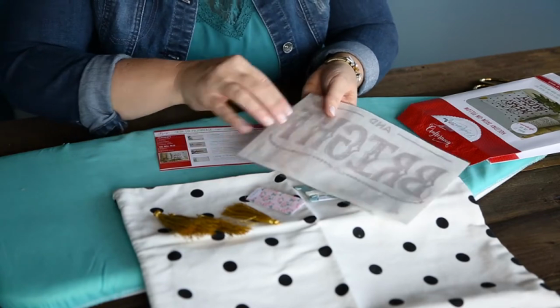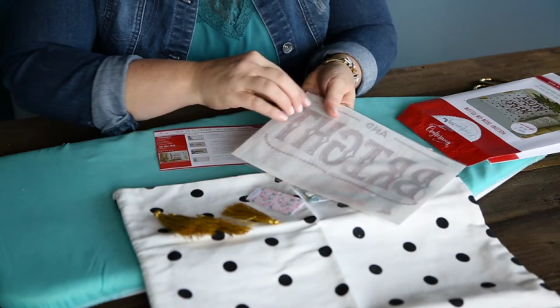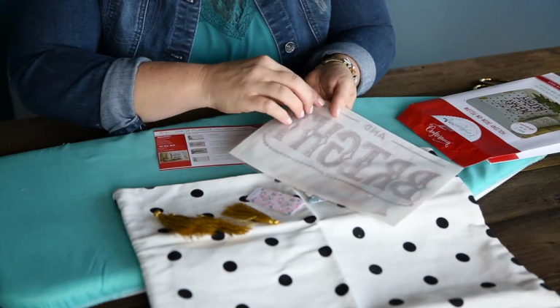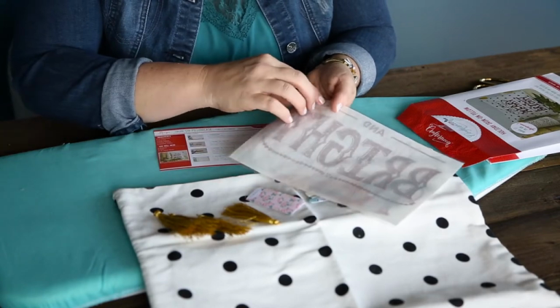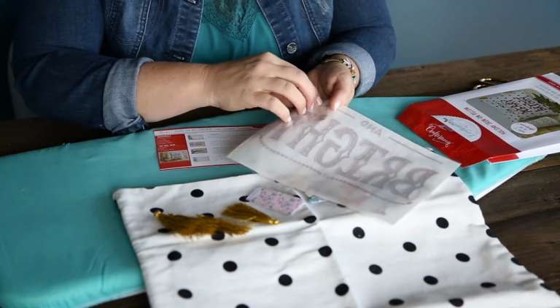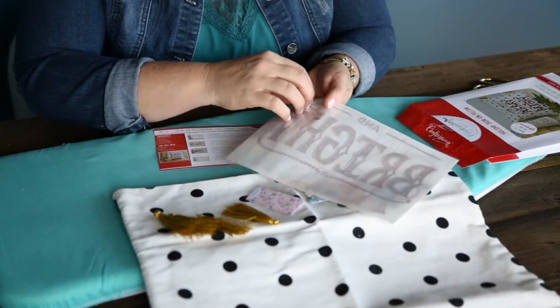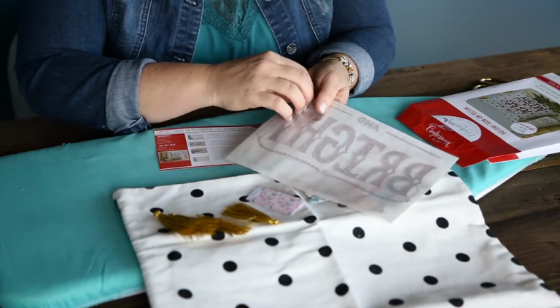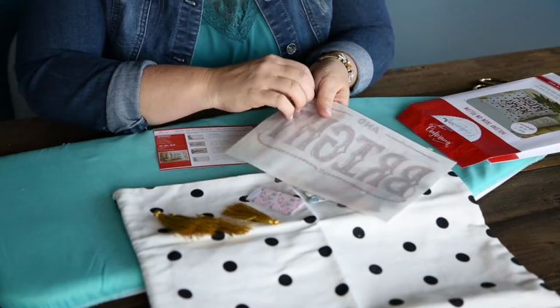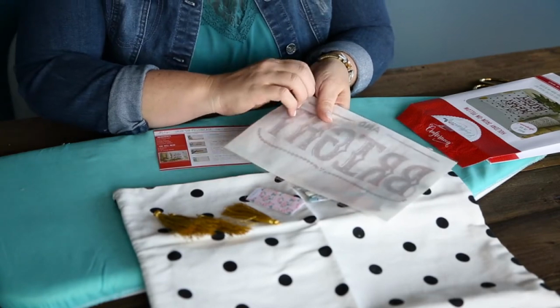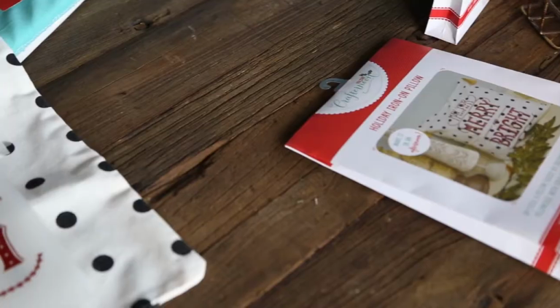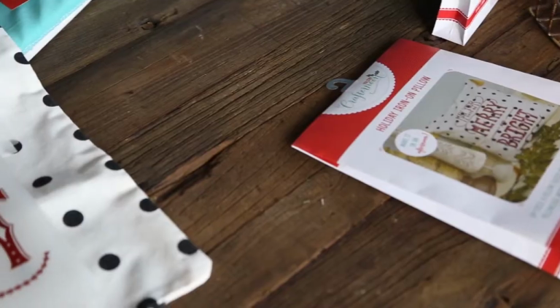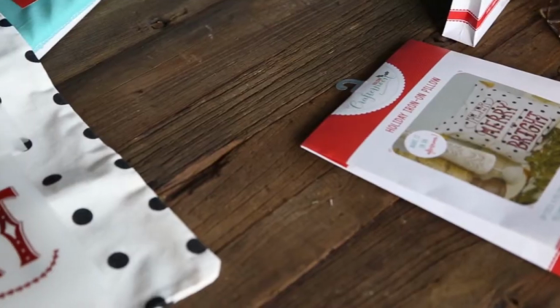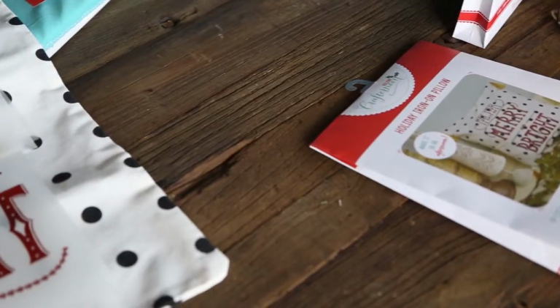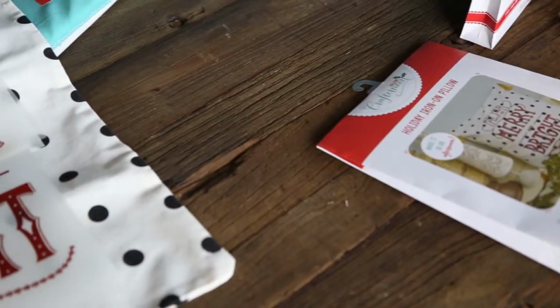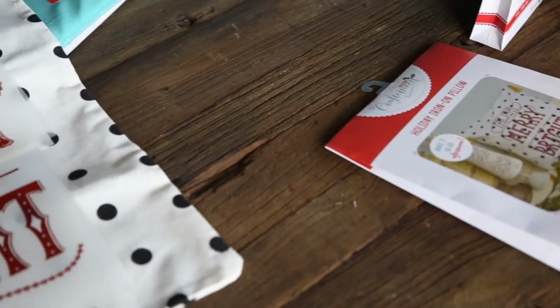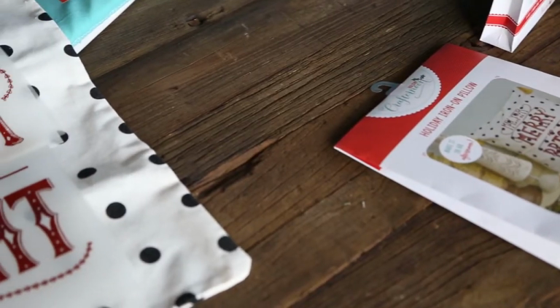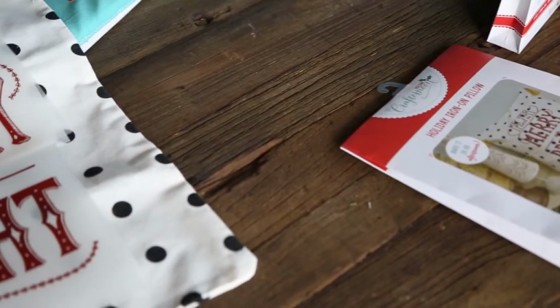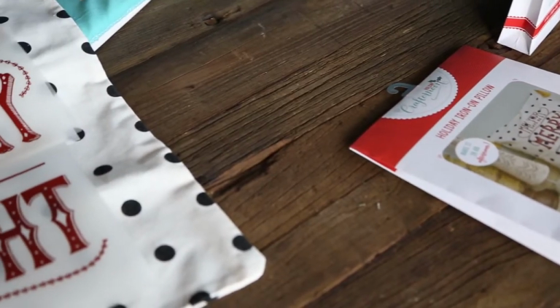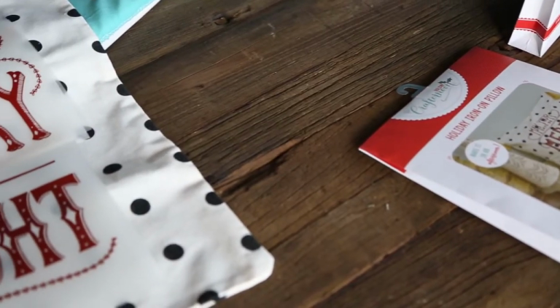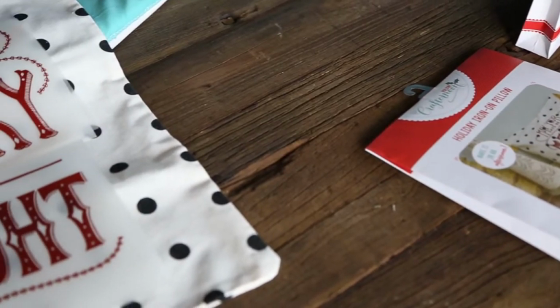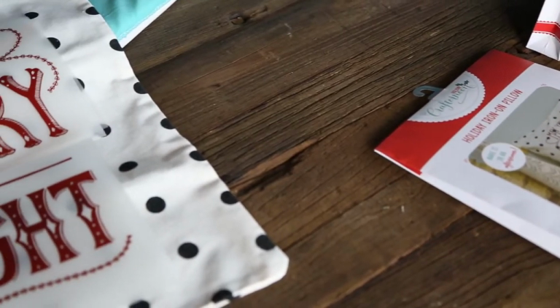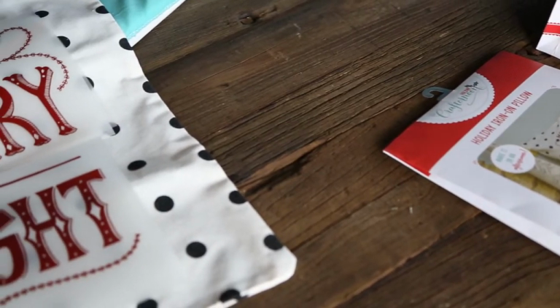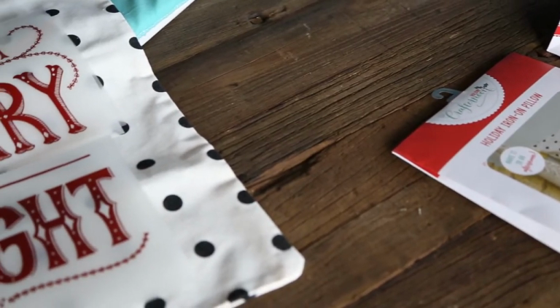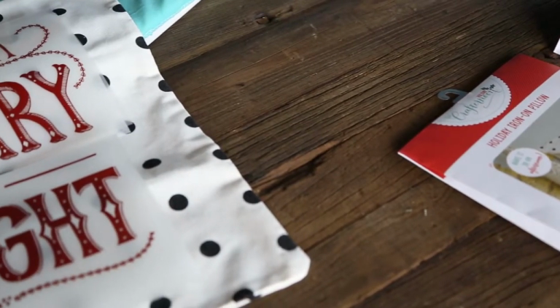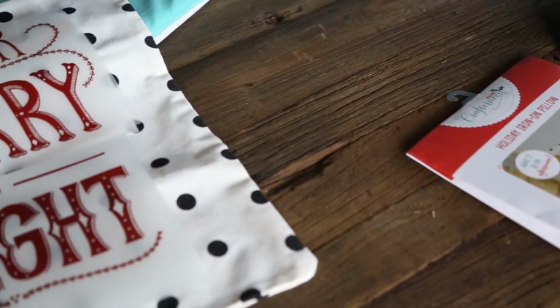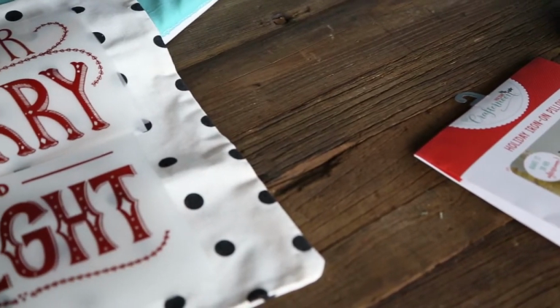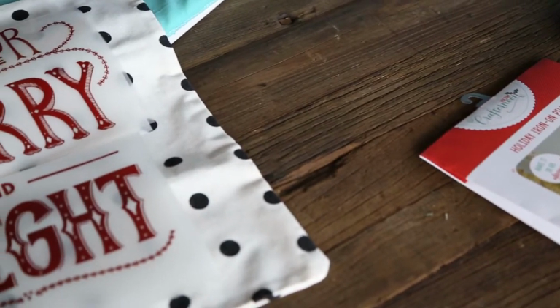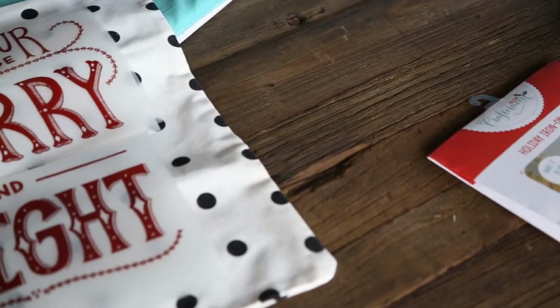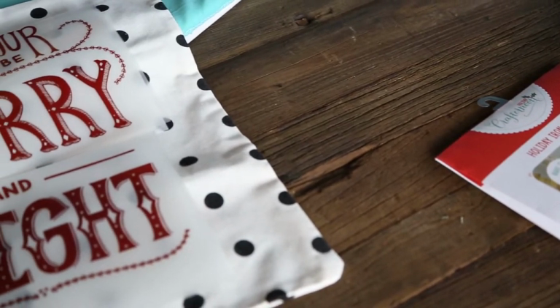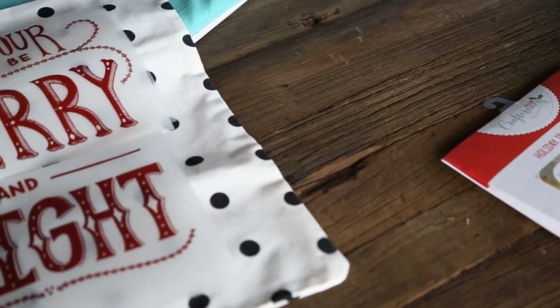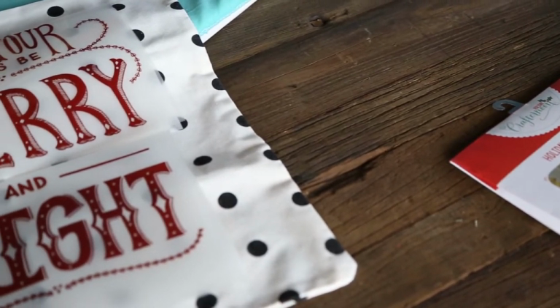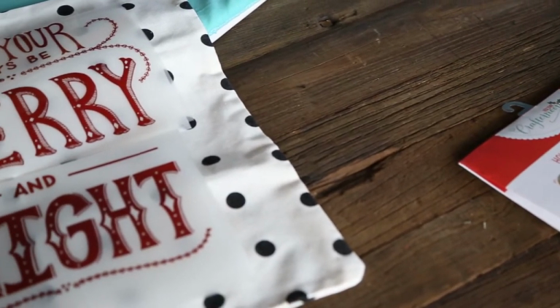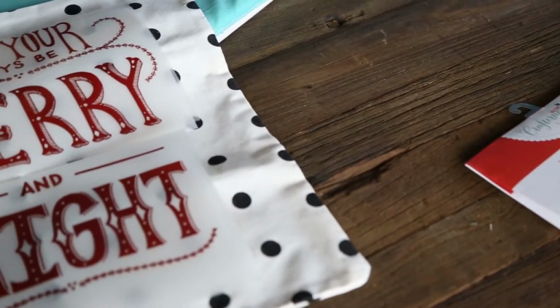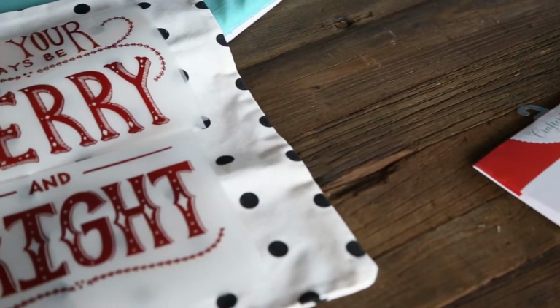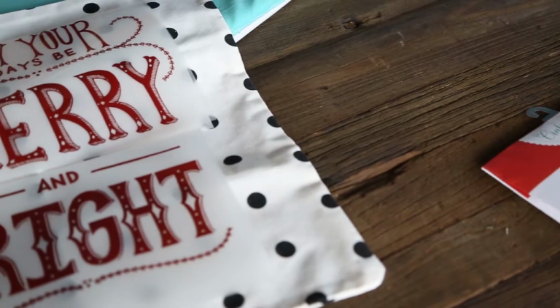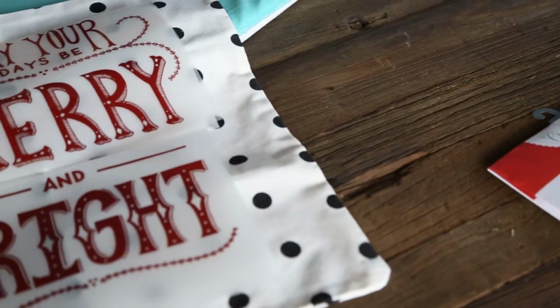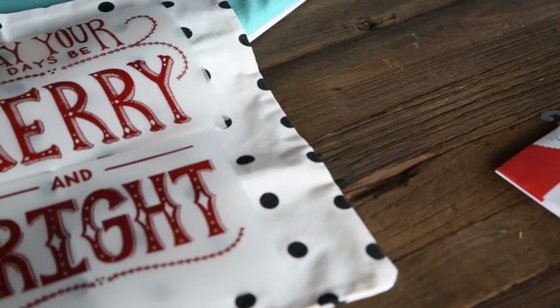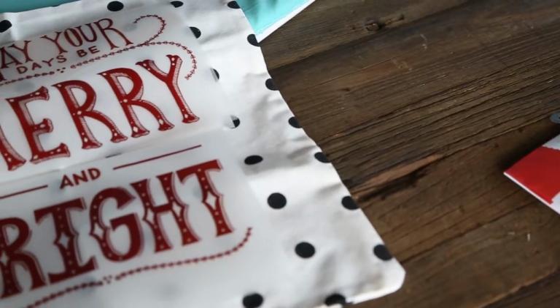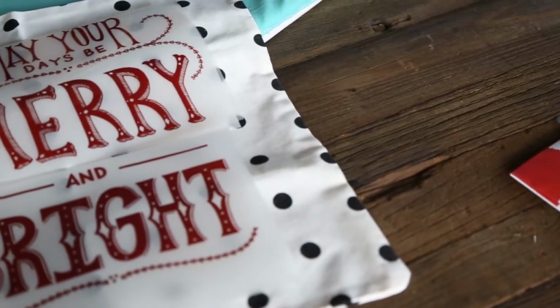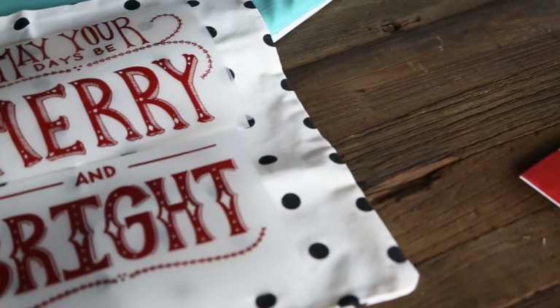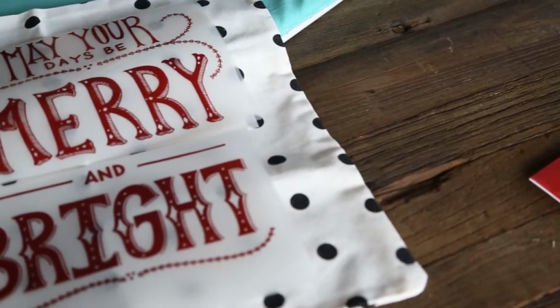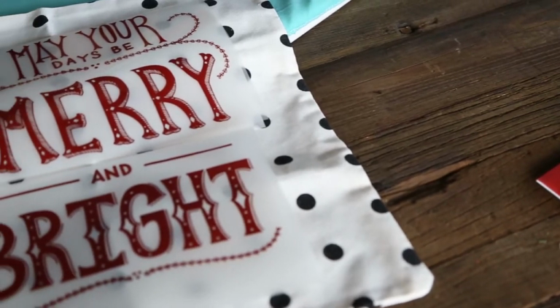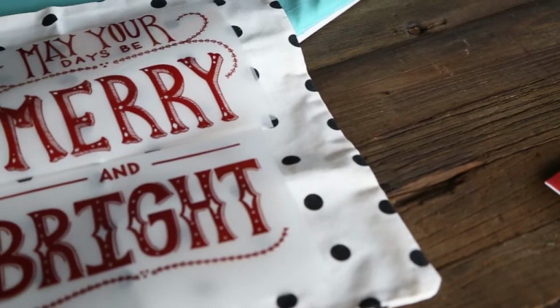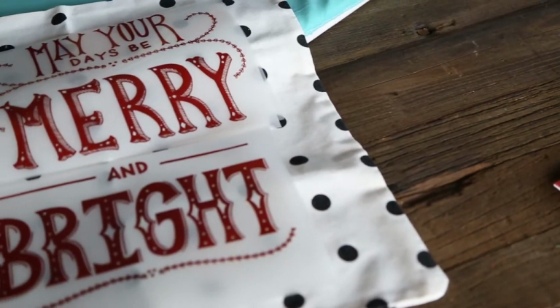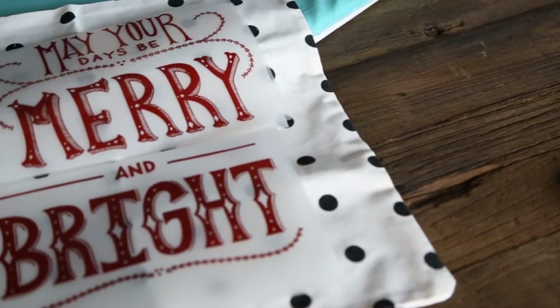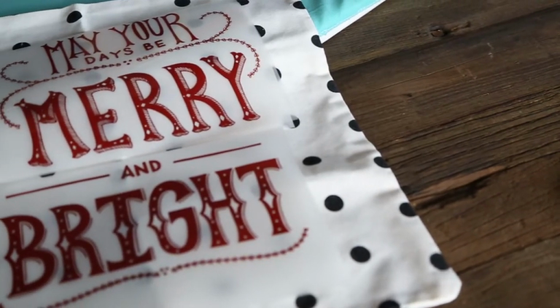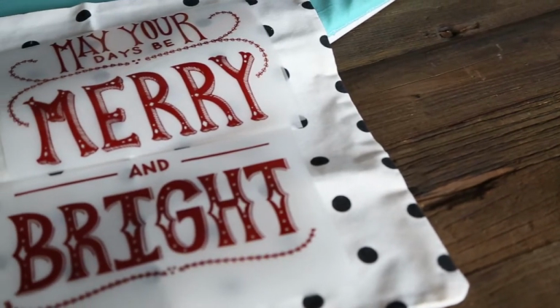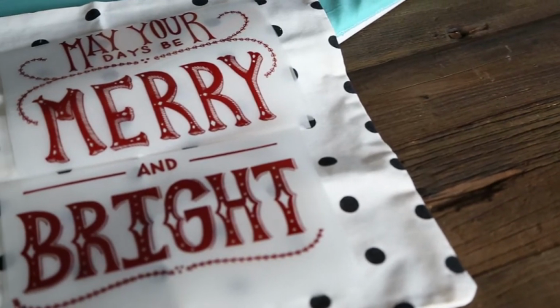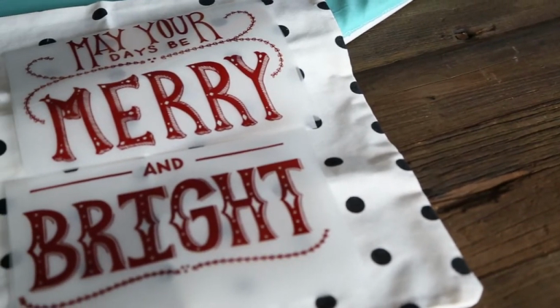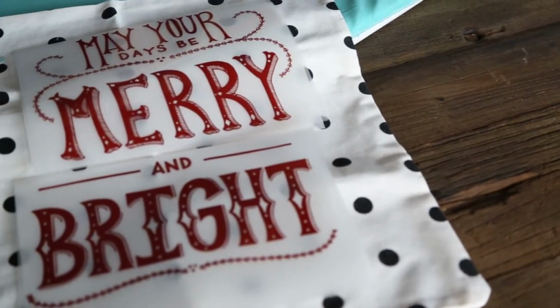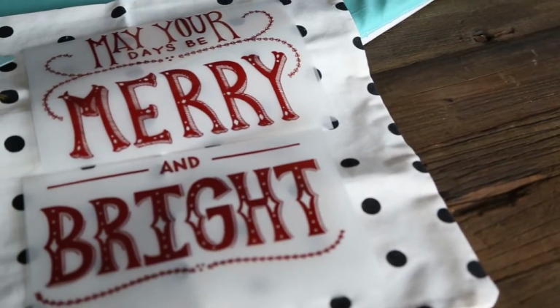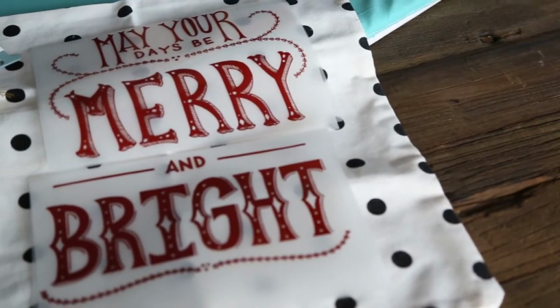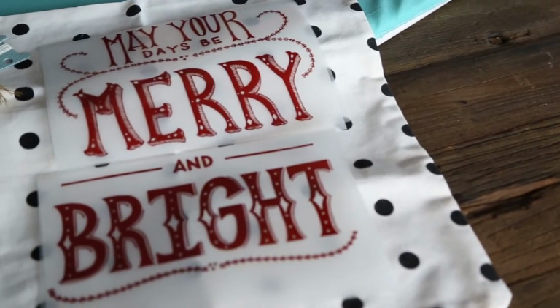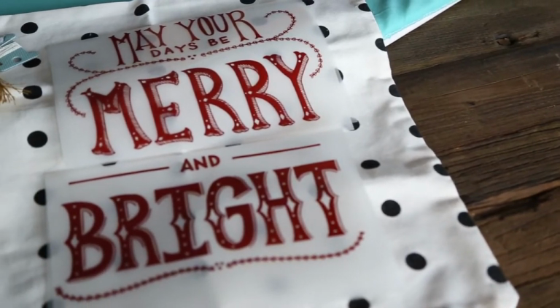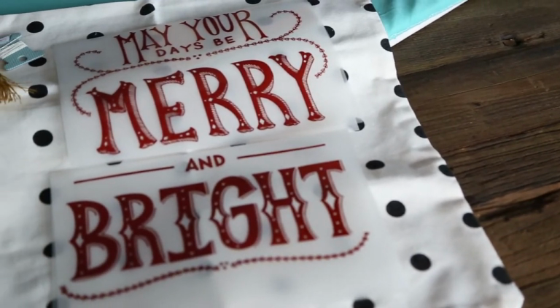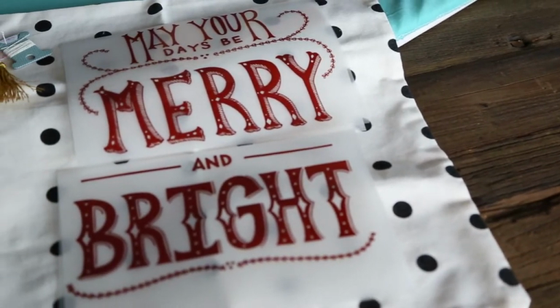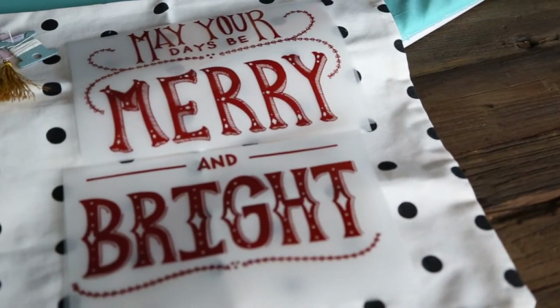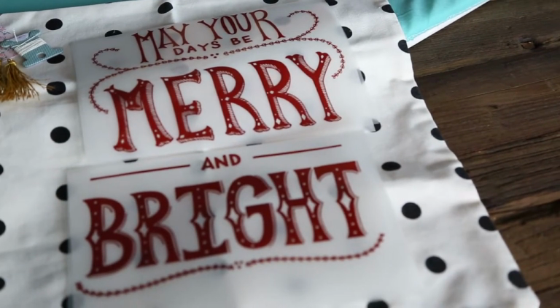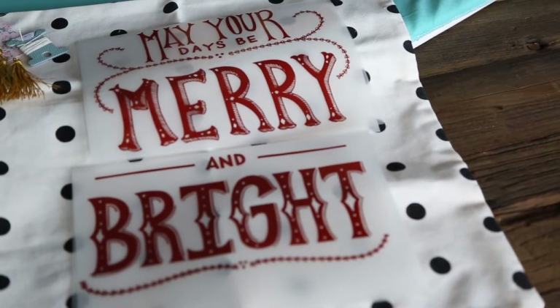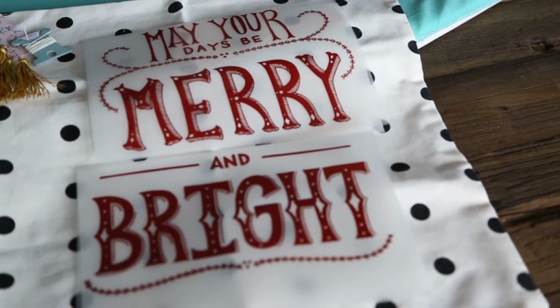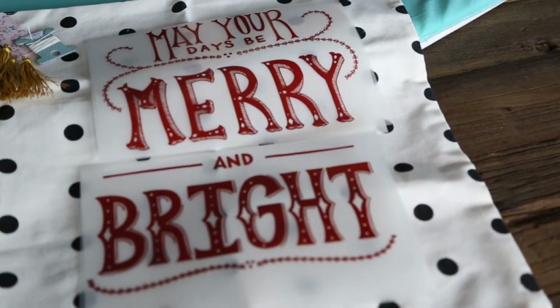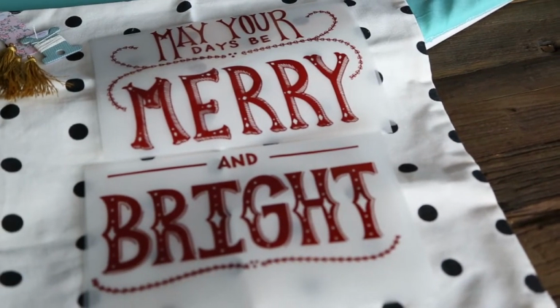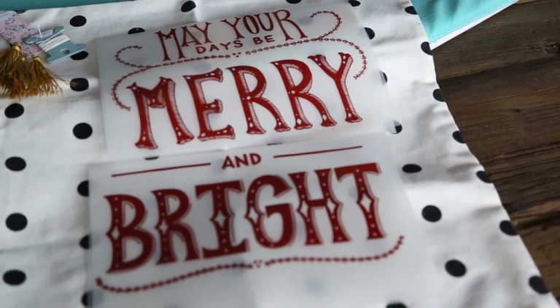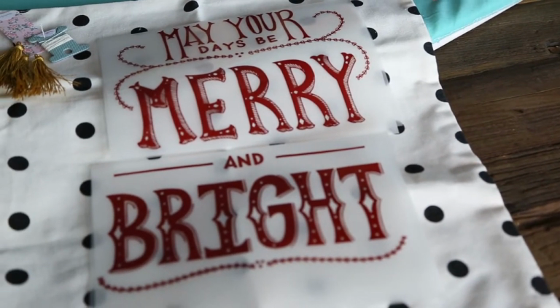We have created these in a way that you can layer them on the pillow. It spells "may your days be merry and bright."